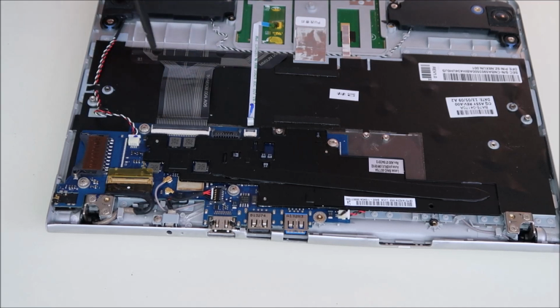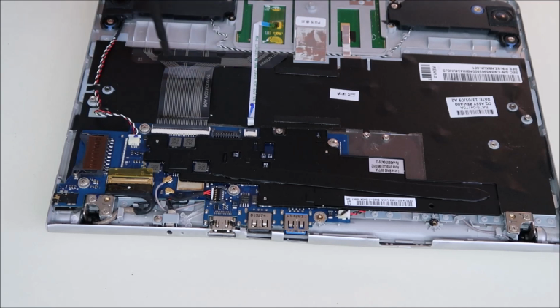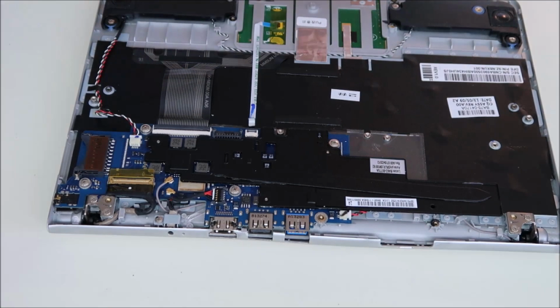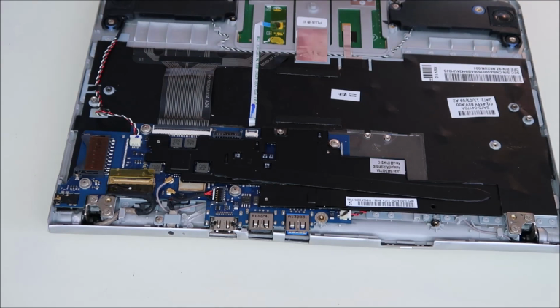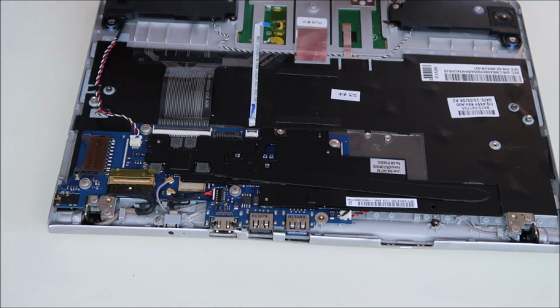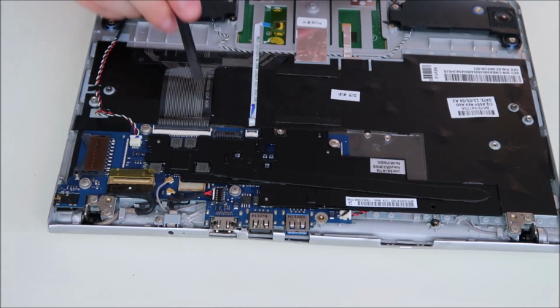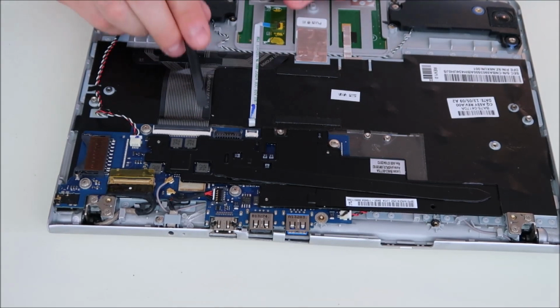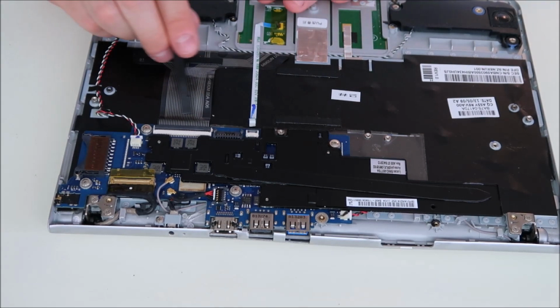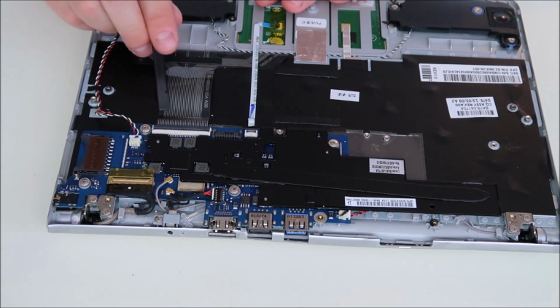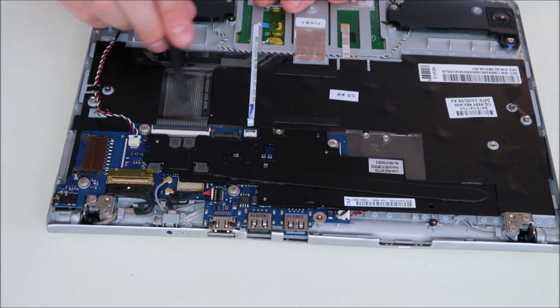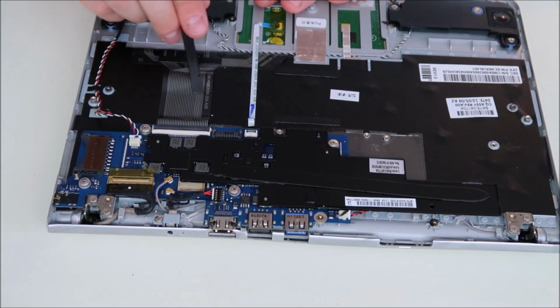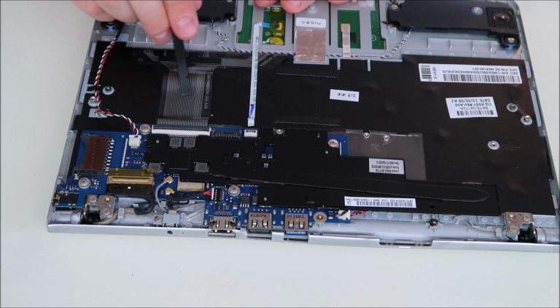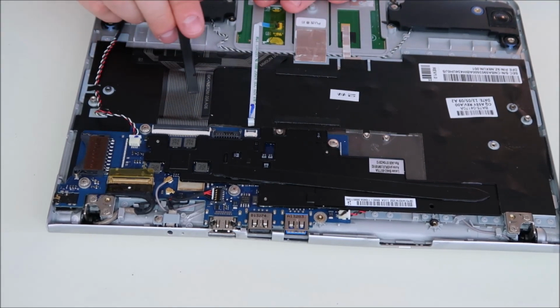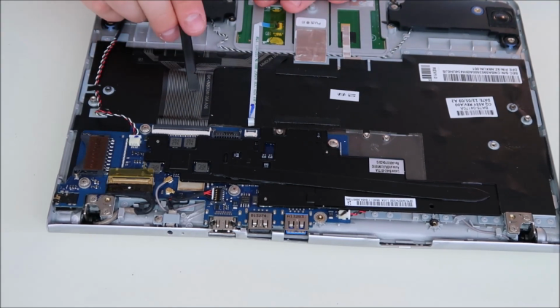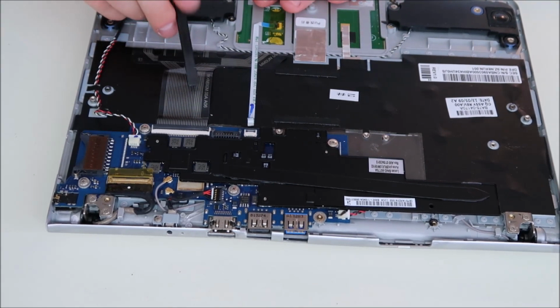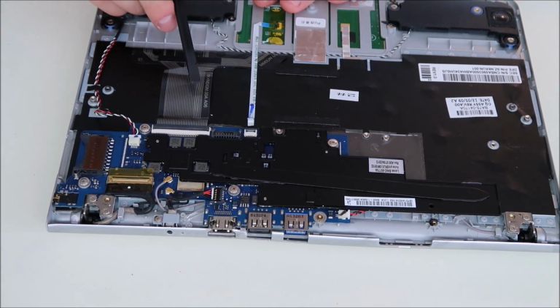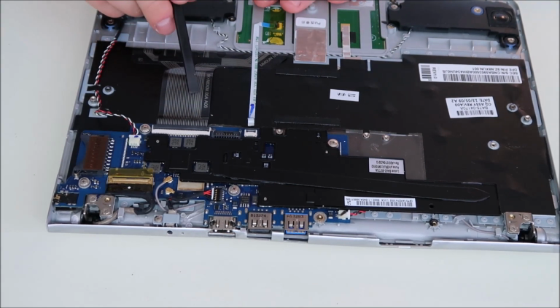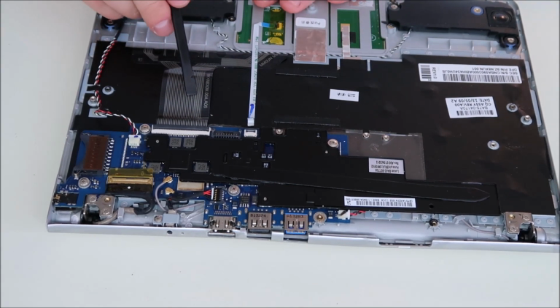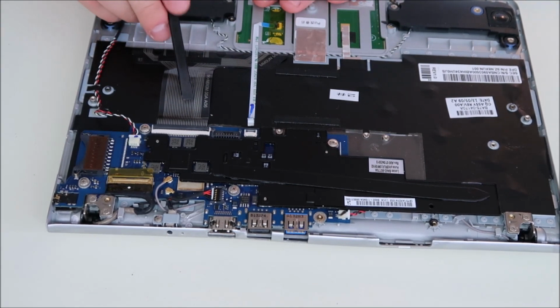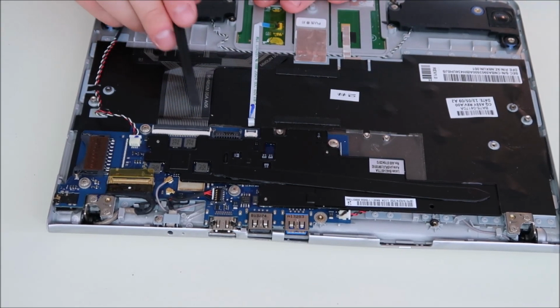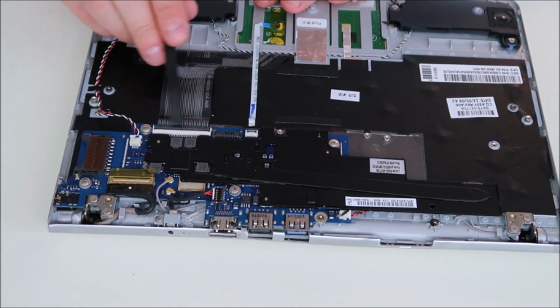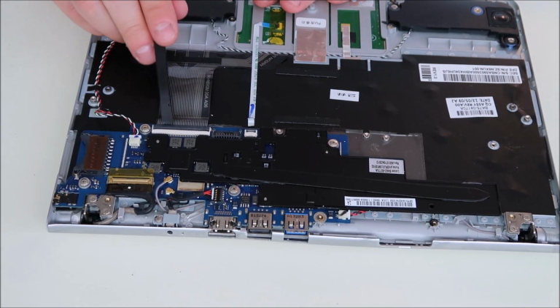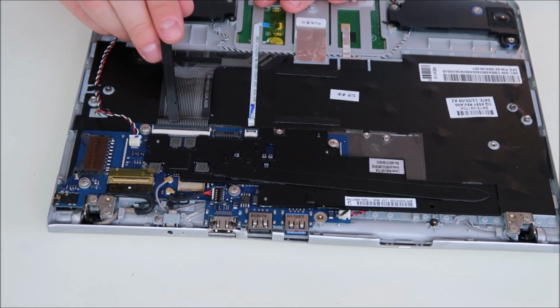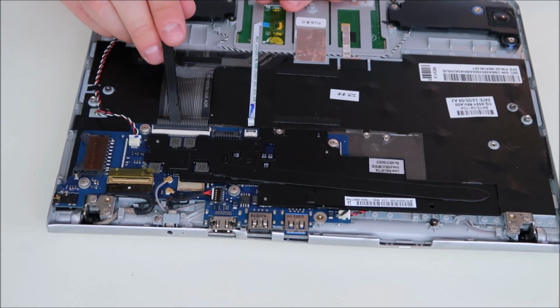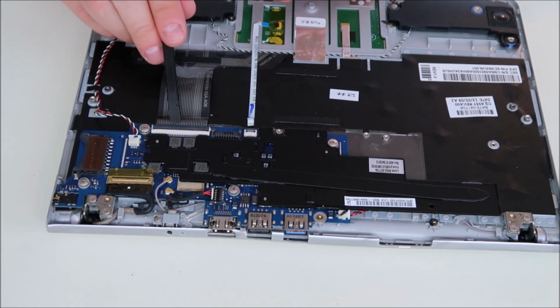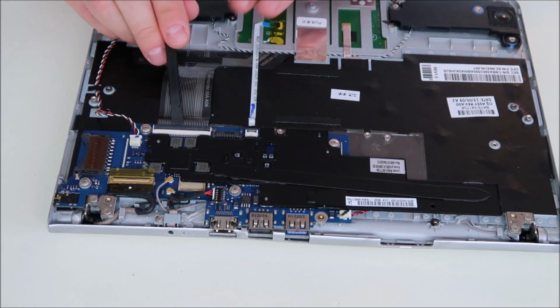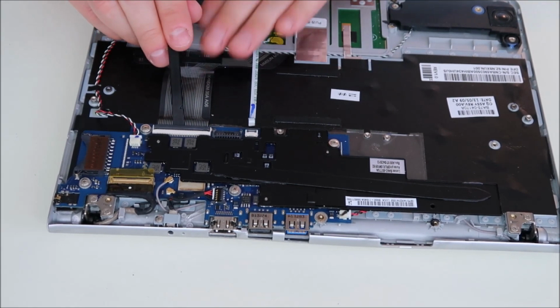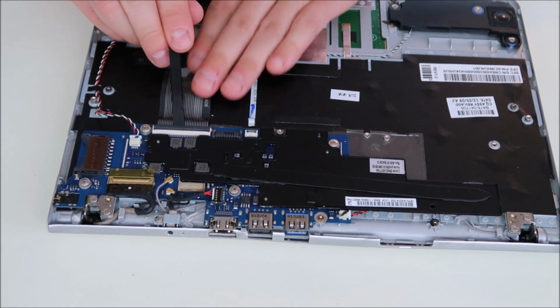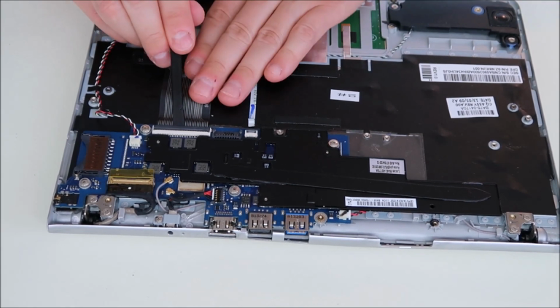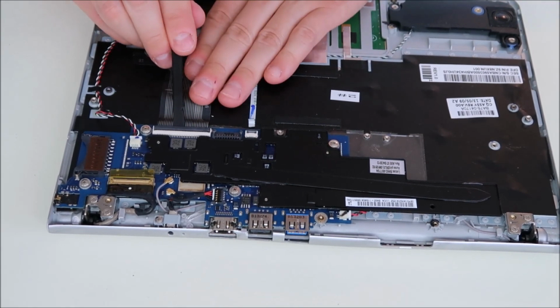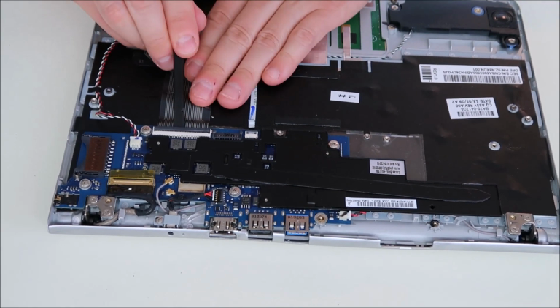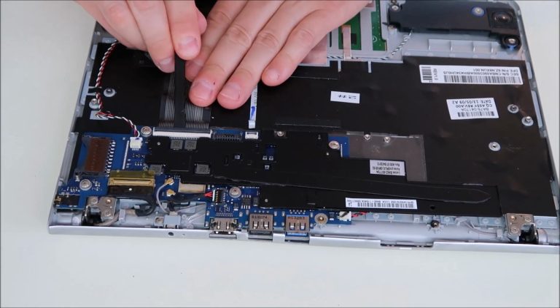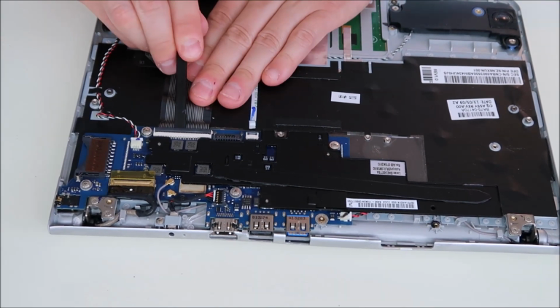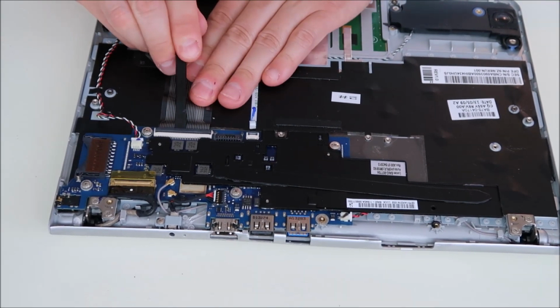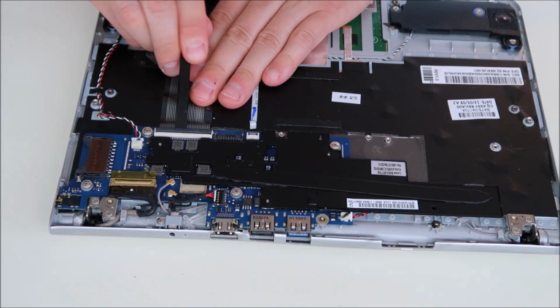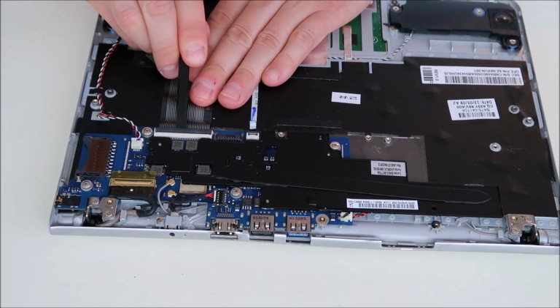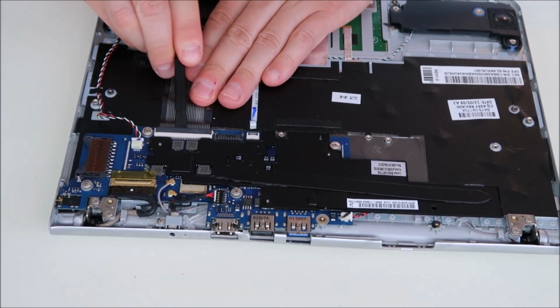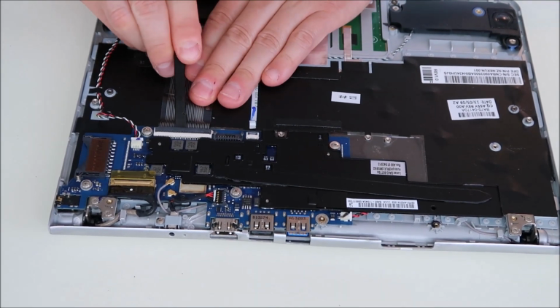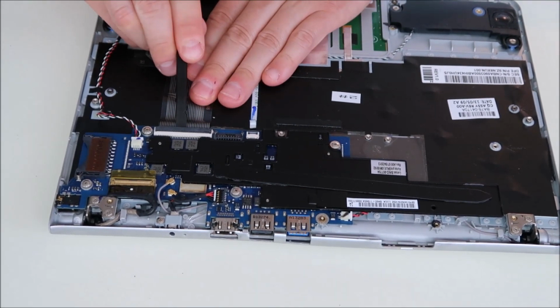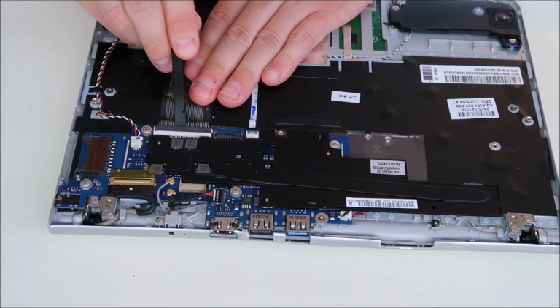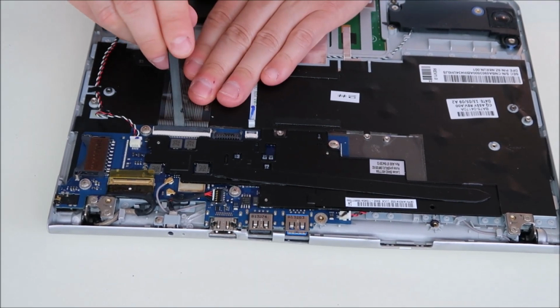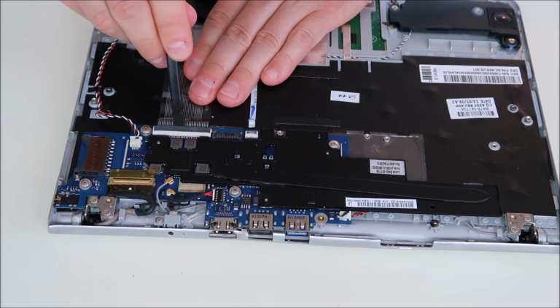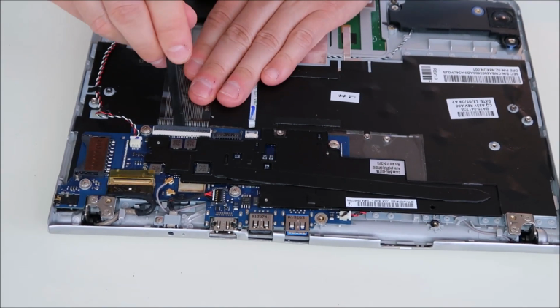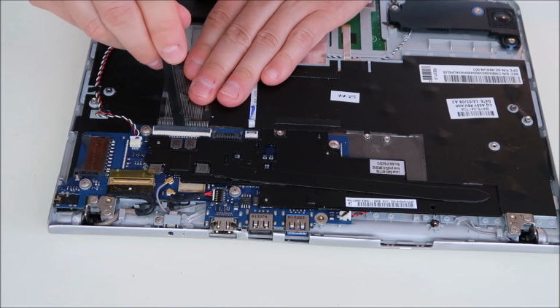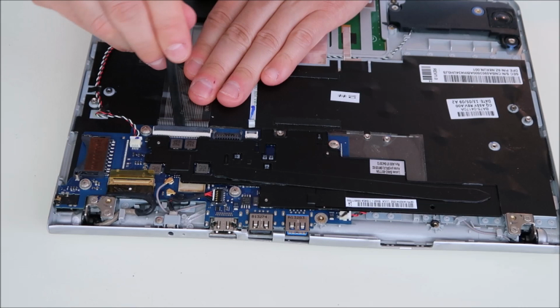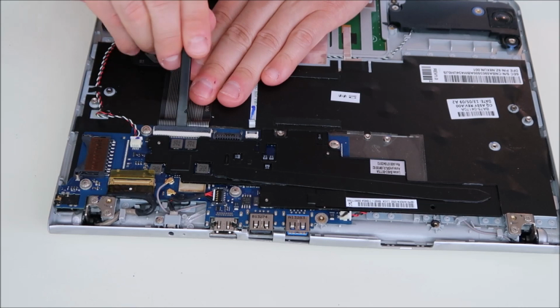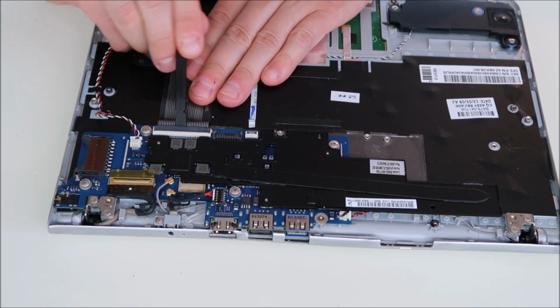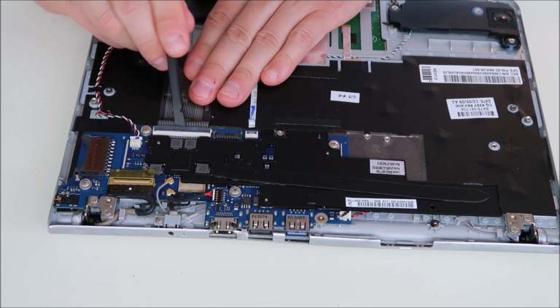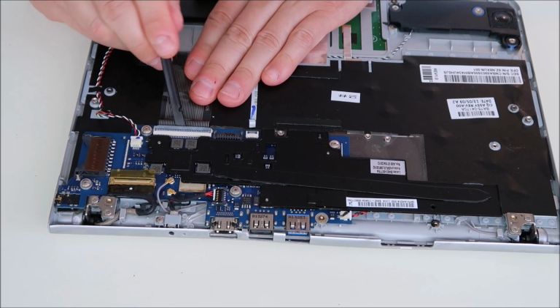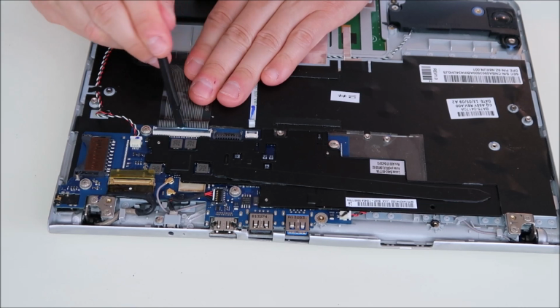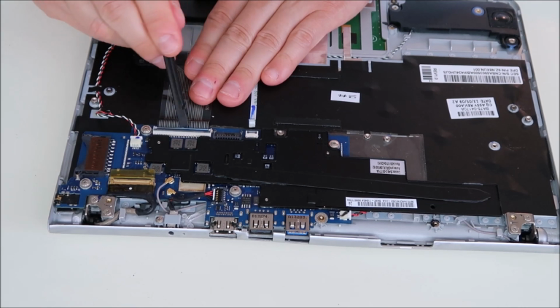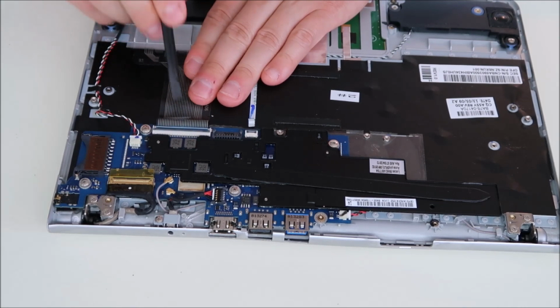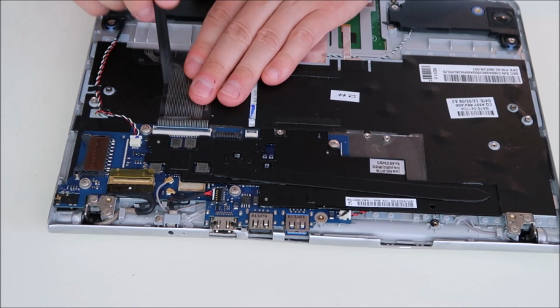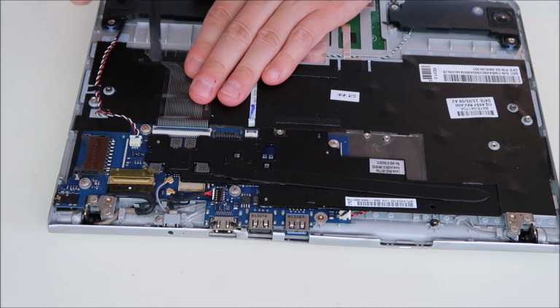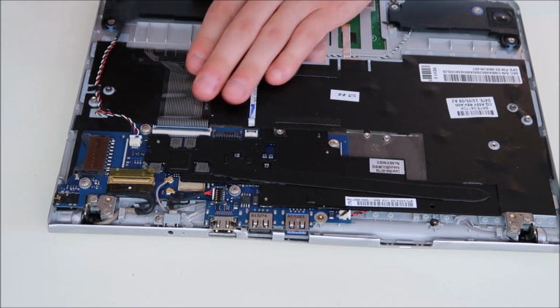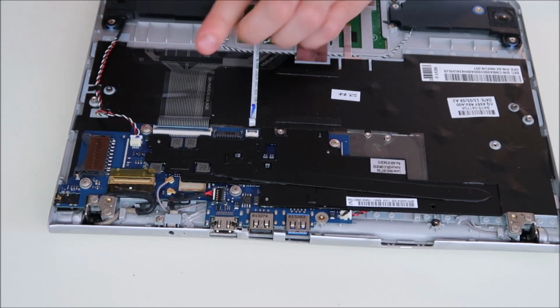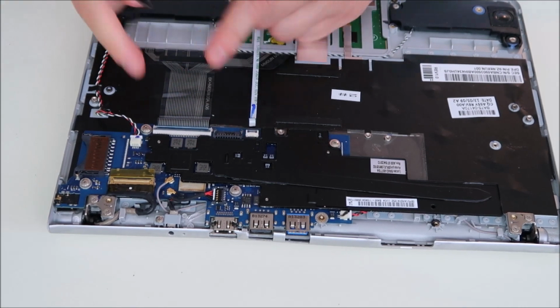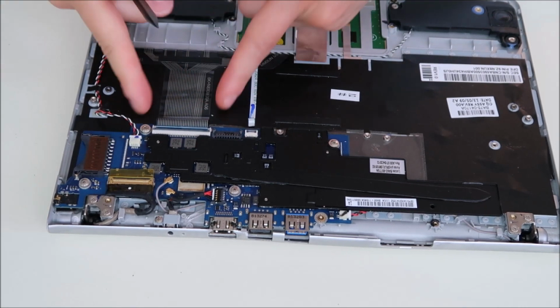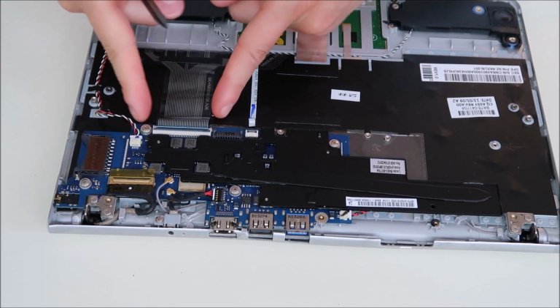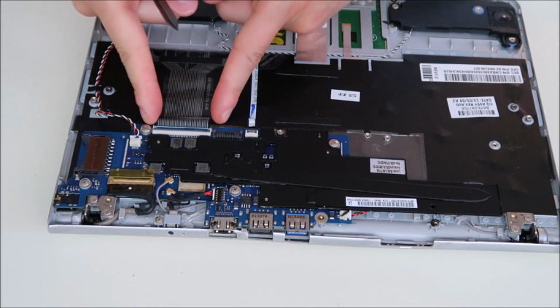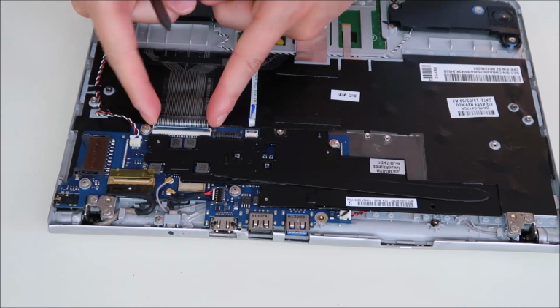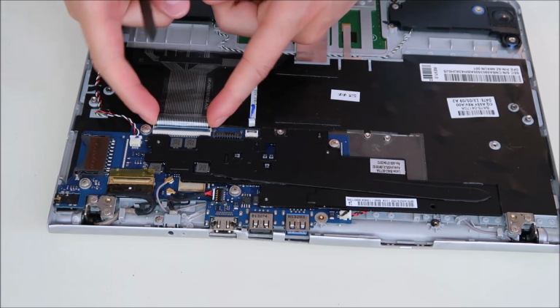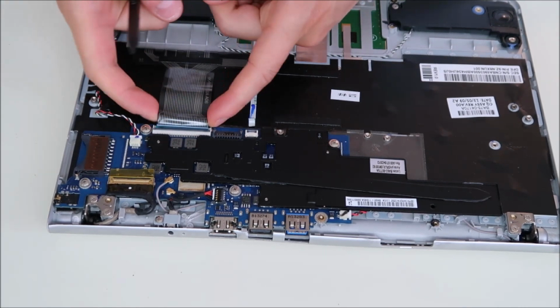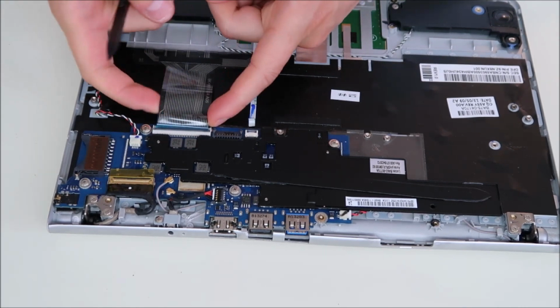The keyboard ribbon cable is the same kind of connector. Slide the tool under there, pop it up, and then slide the ribbon out.